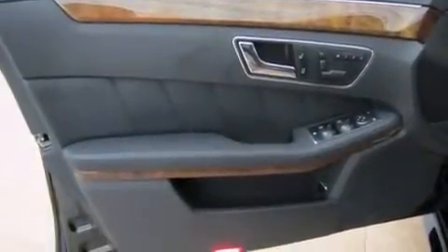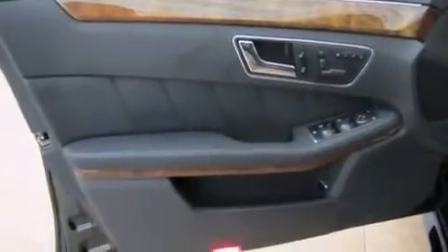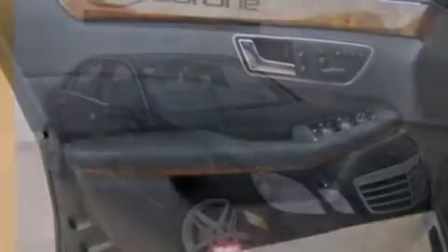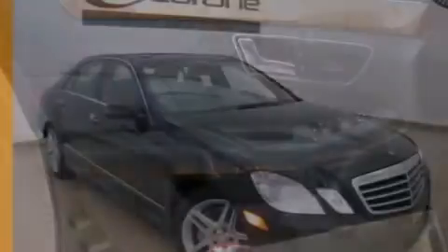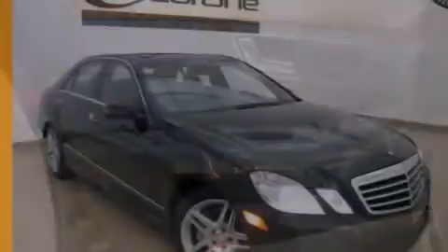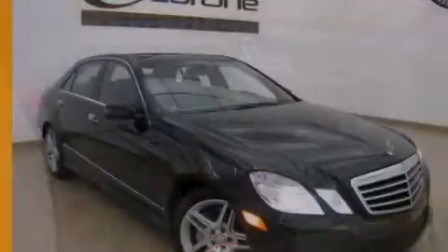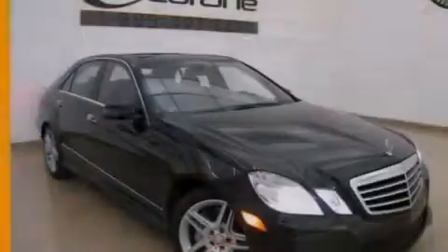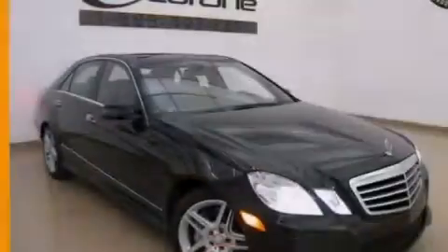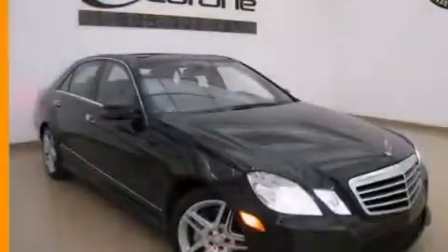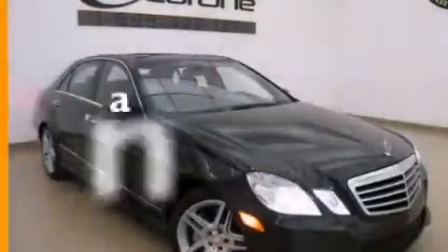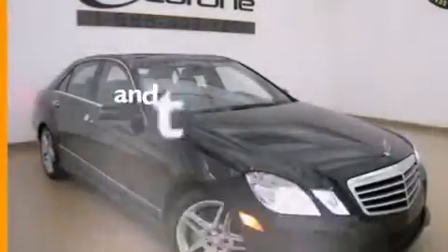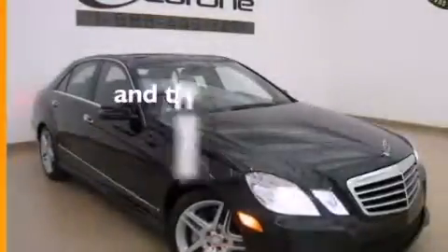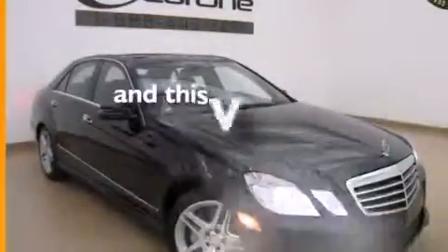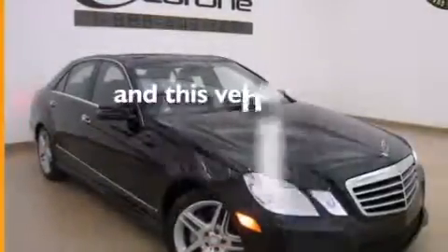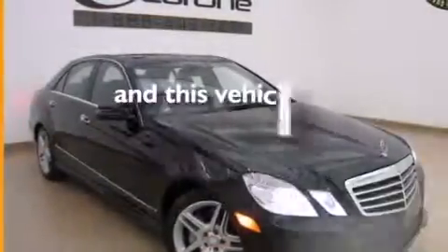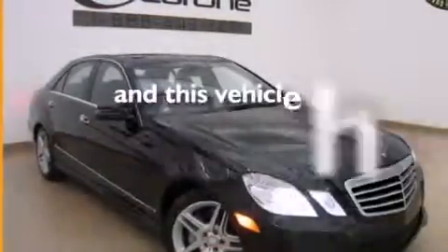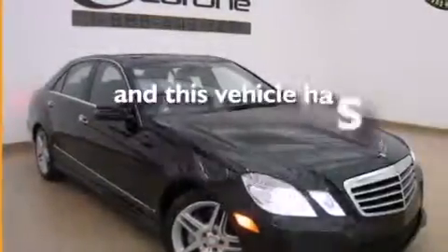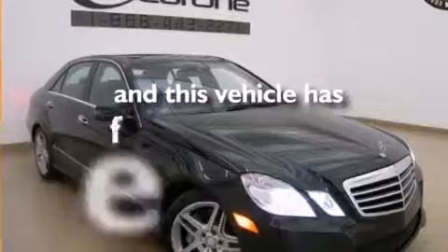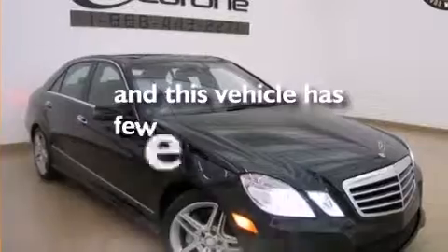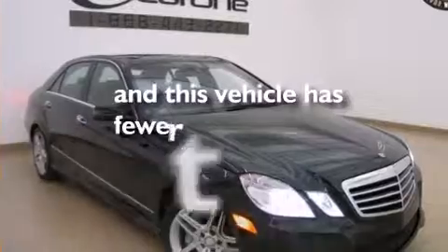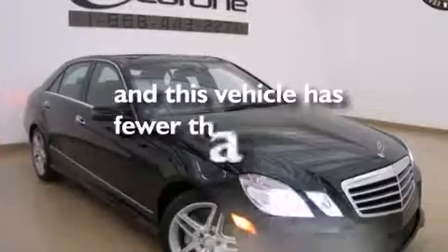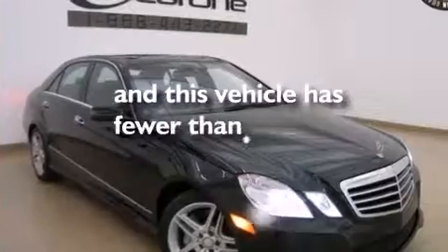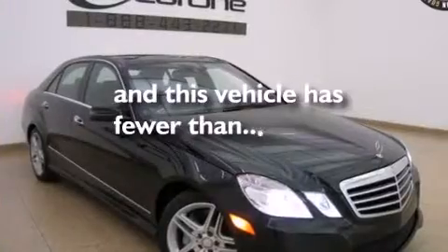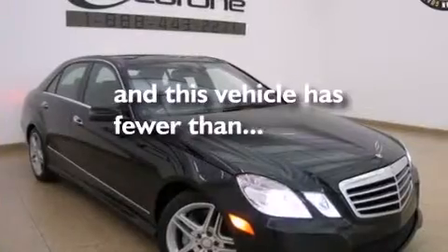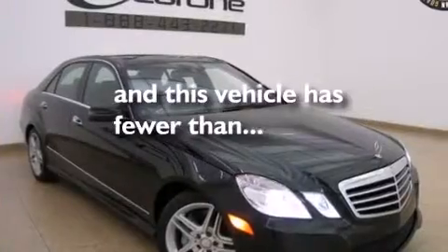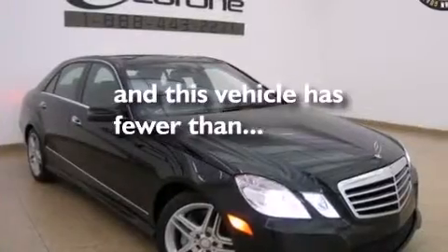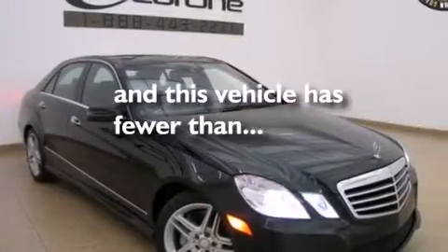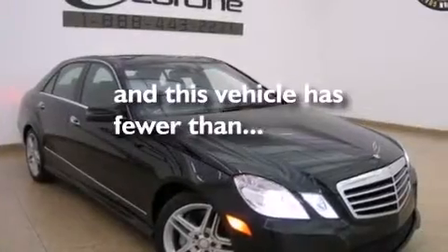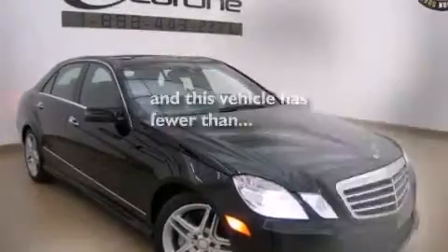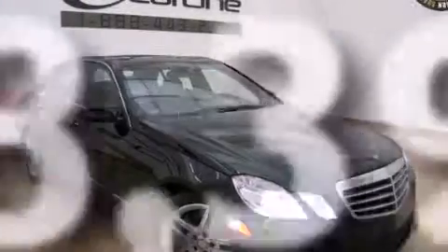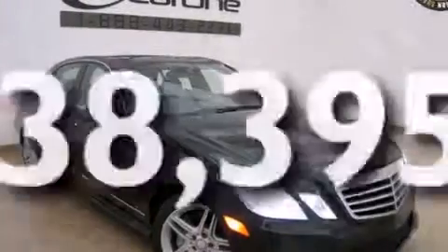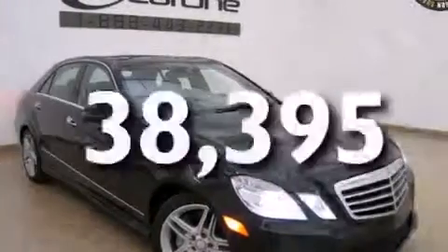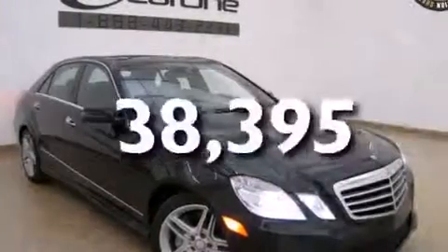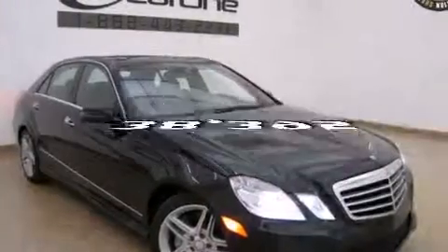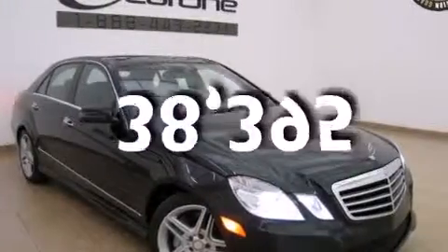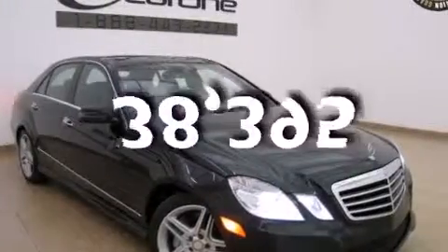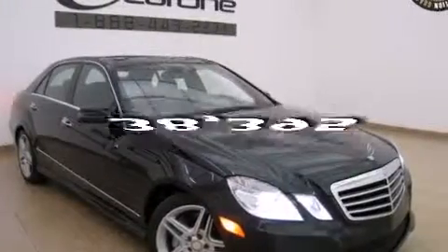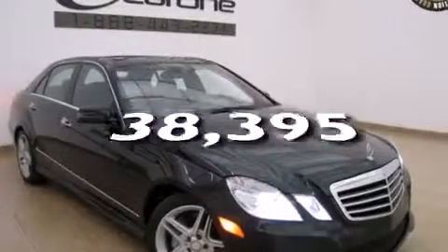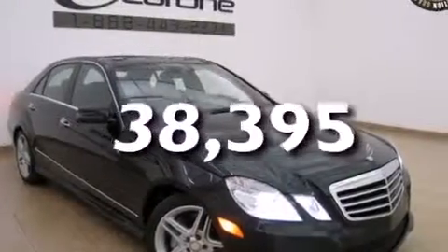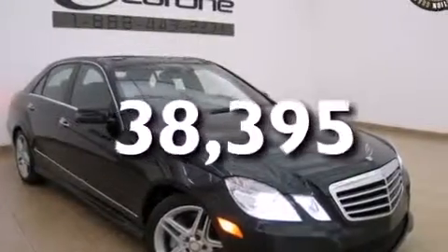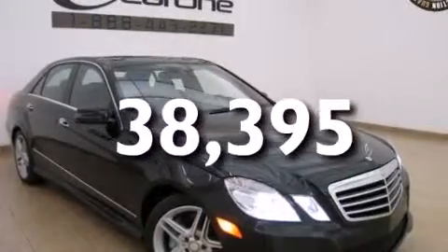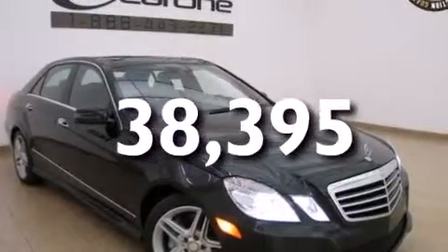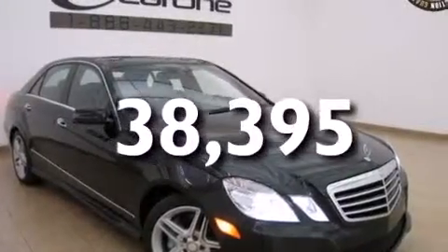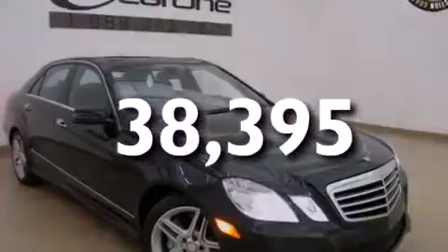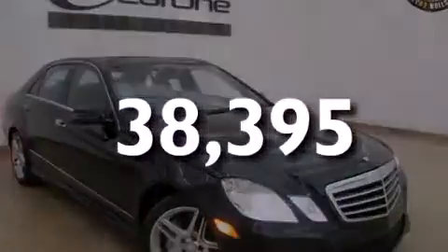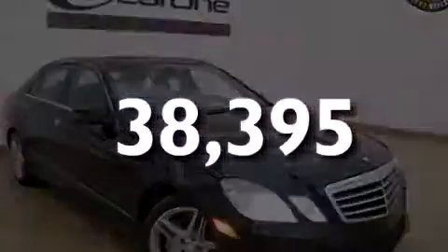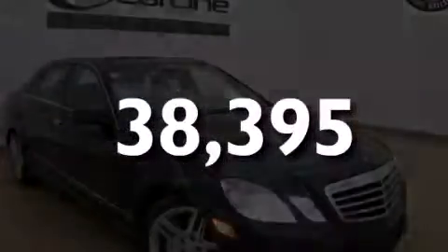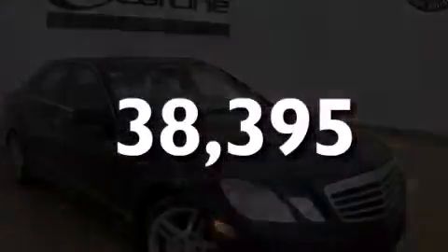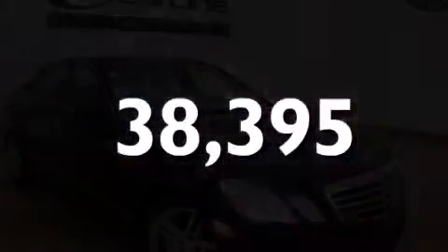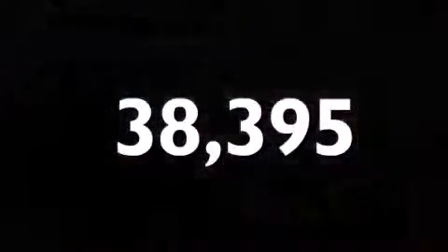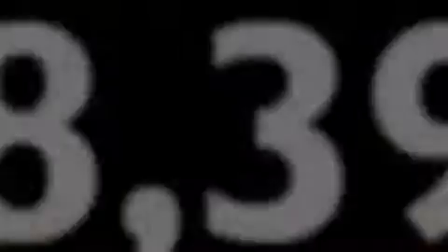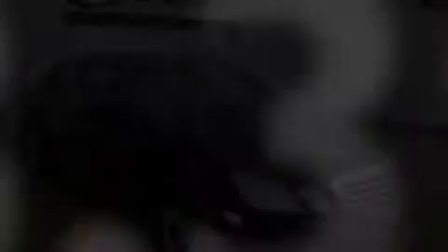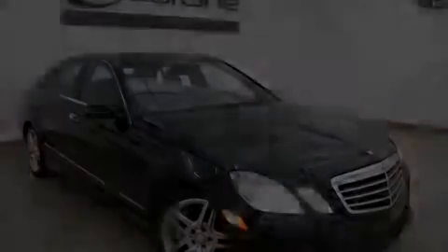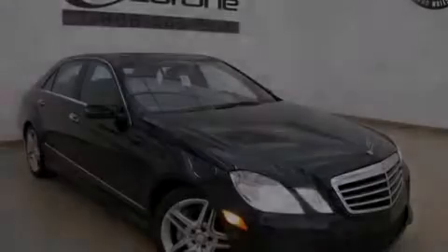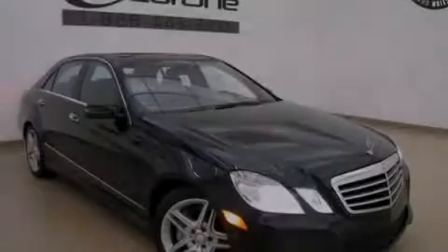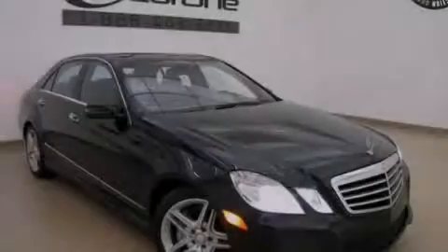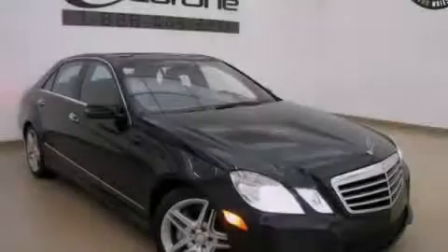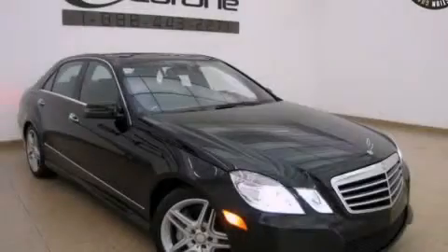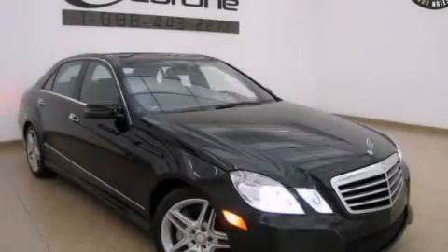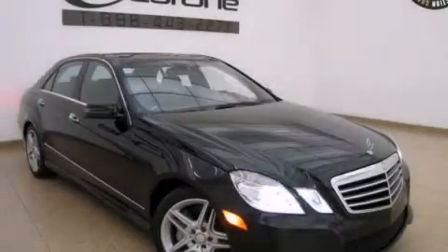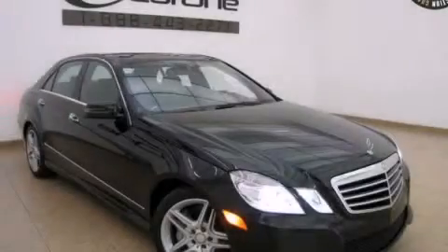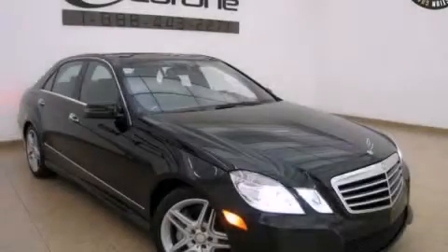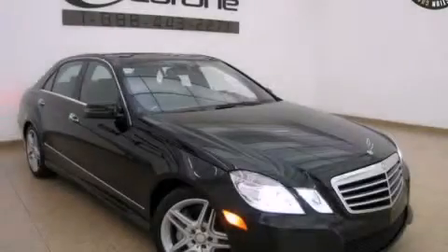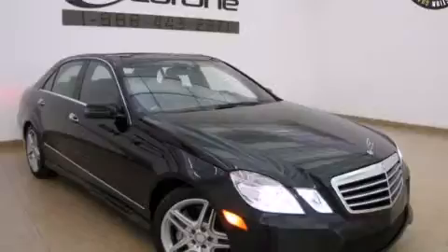This vehicle has fewer than 39,000 miles on the odometer. Stop by today and test drive this vehicle for yourself.